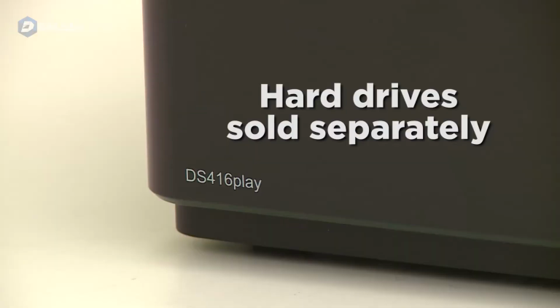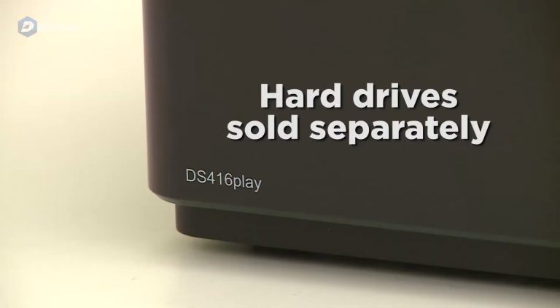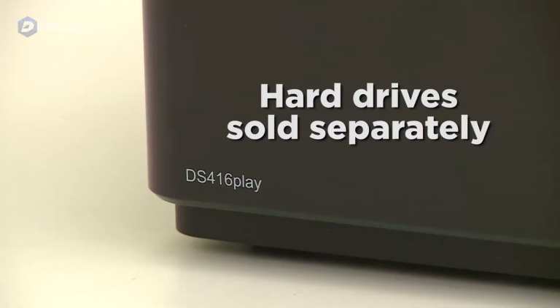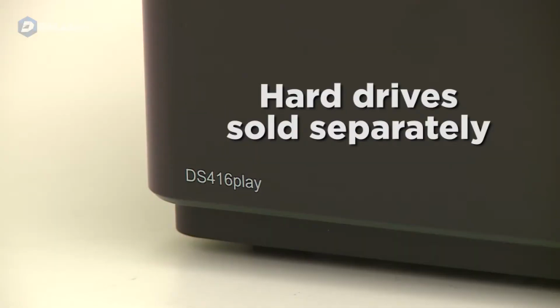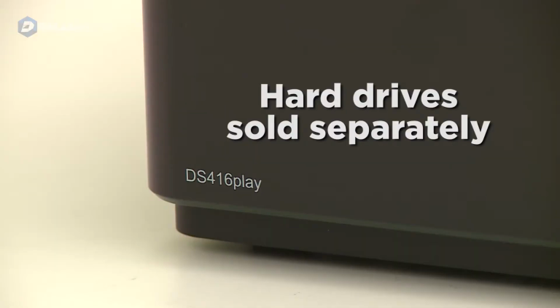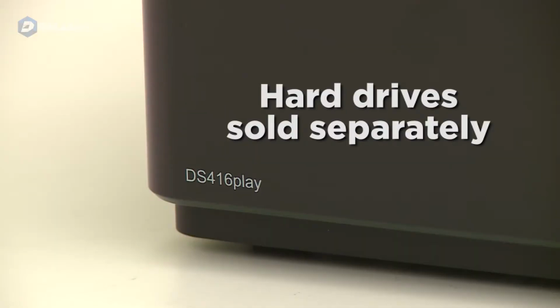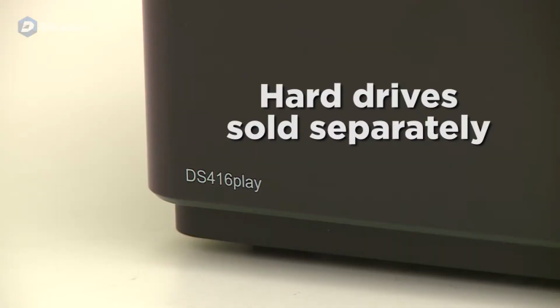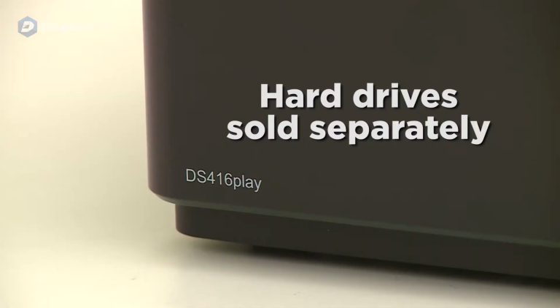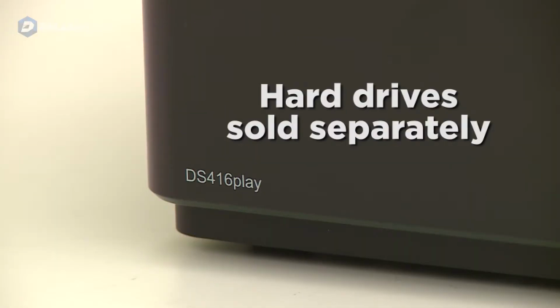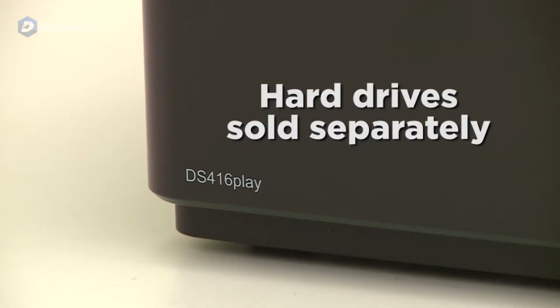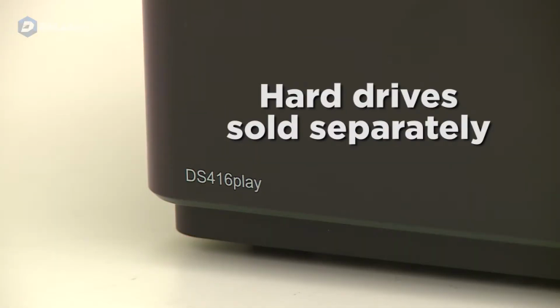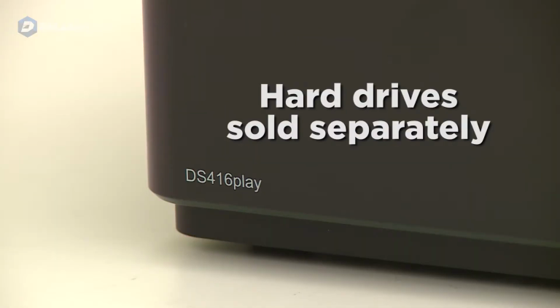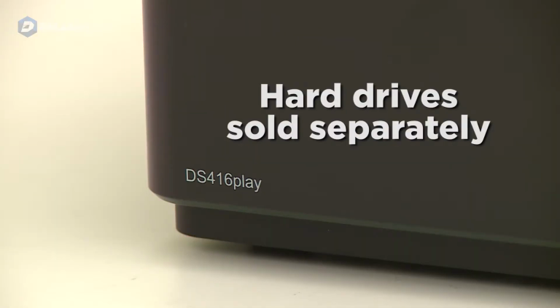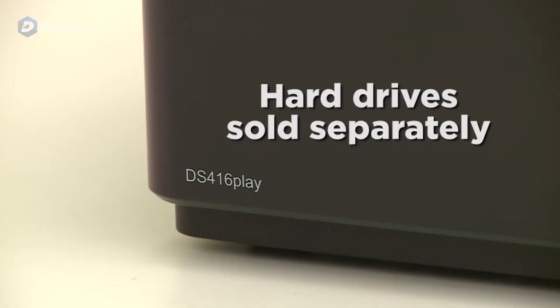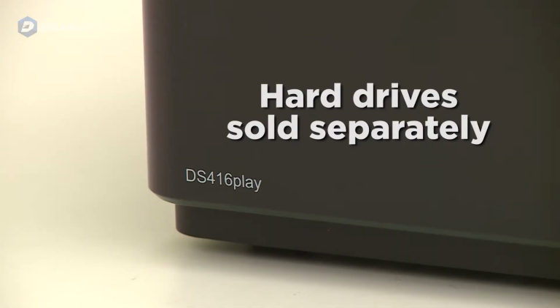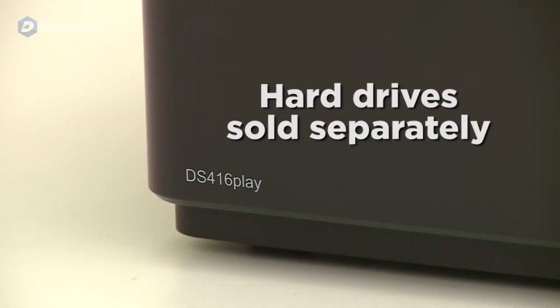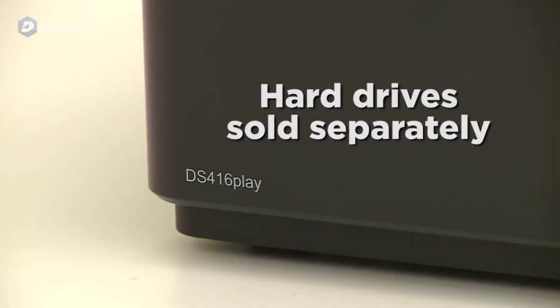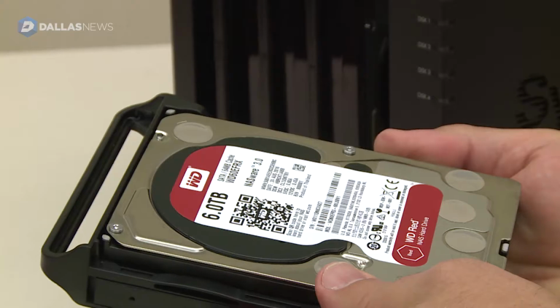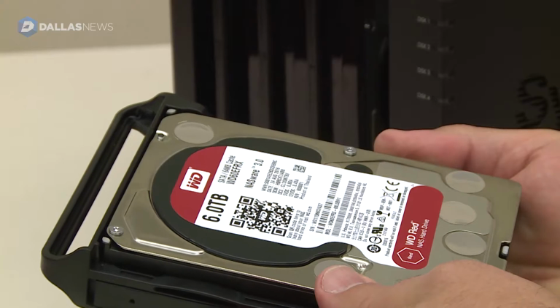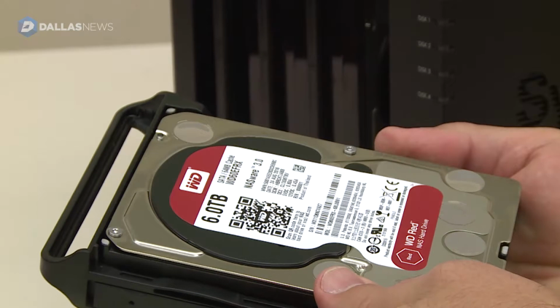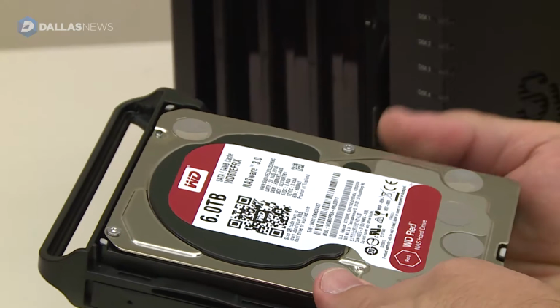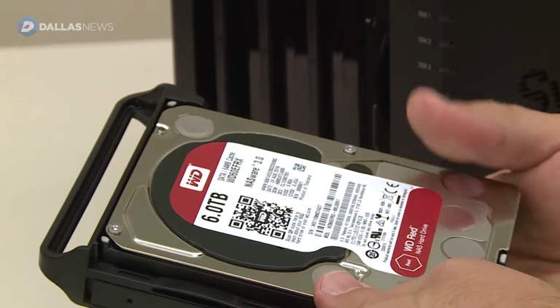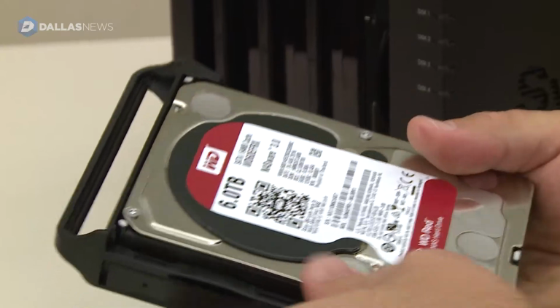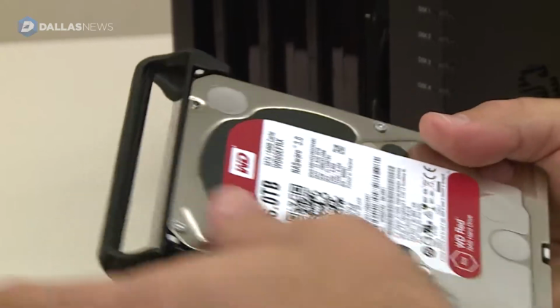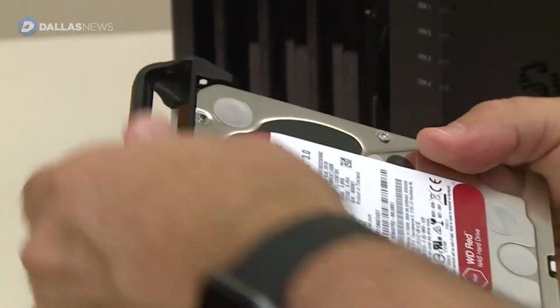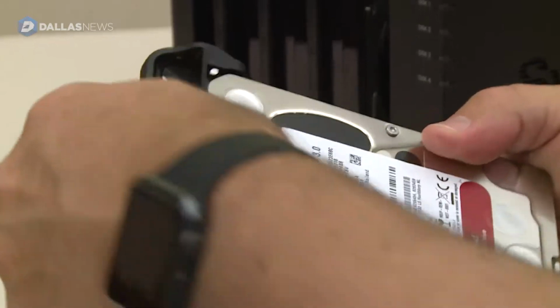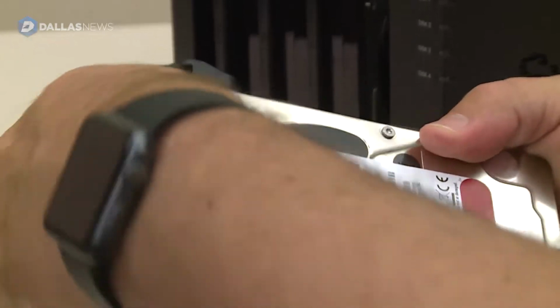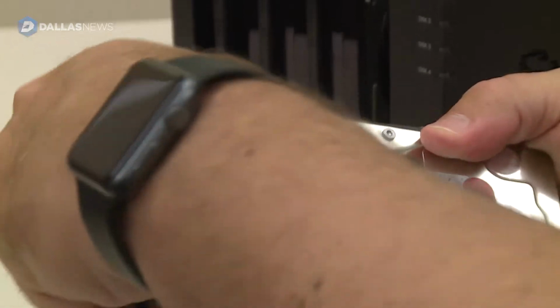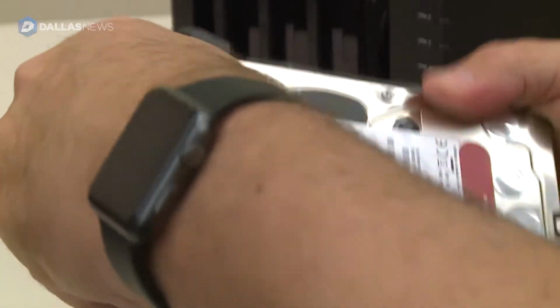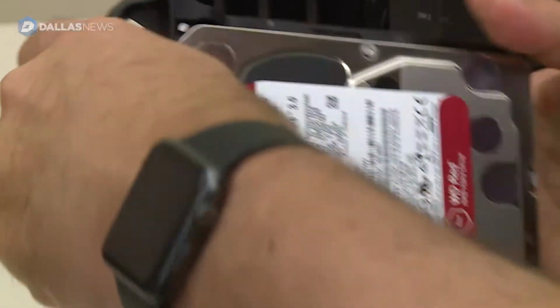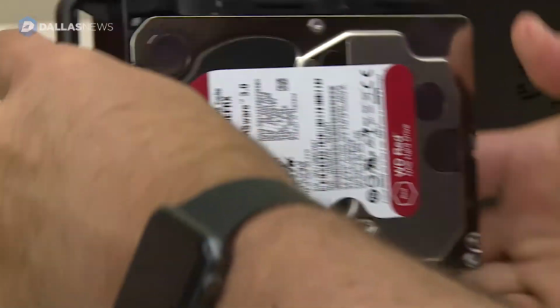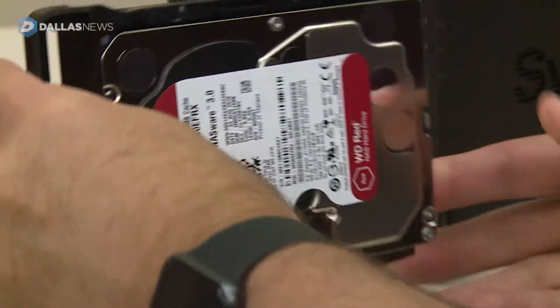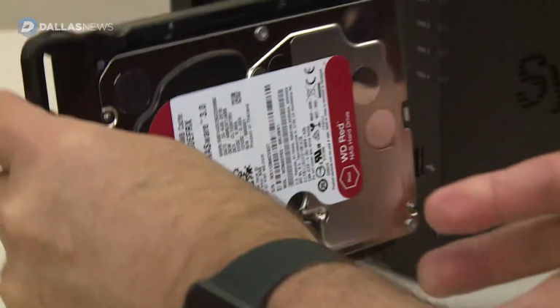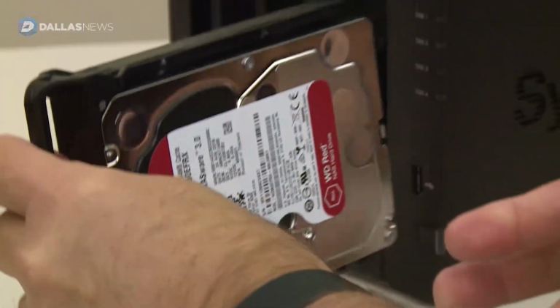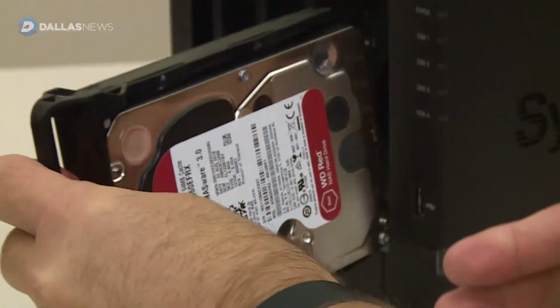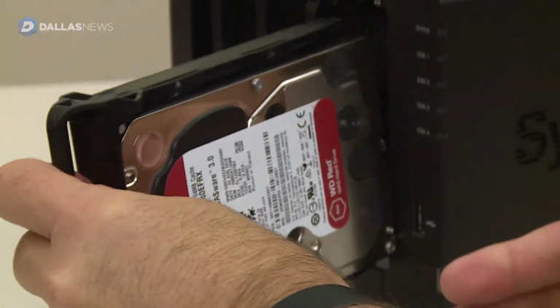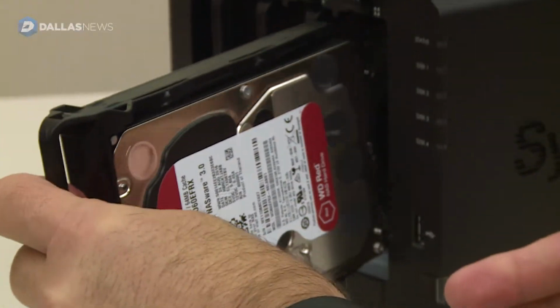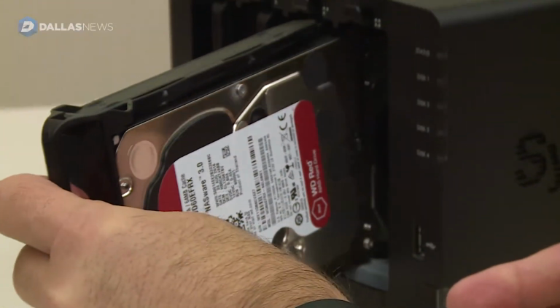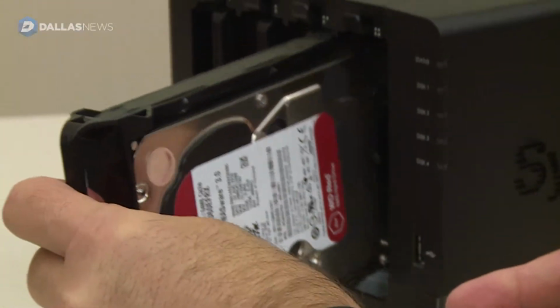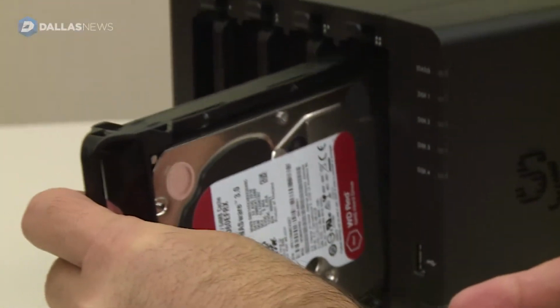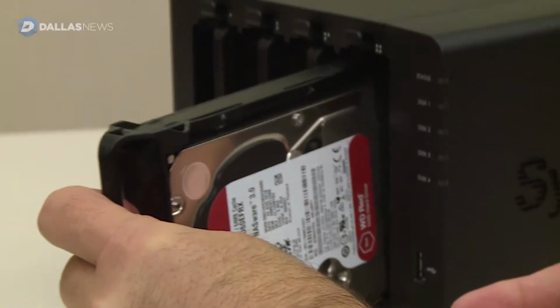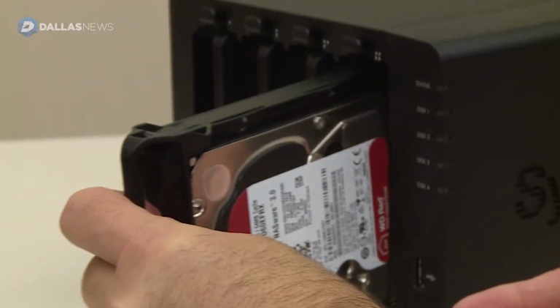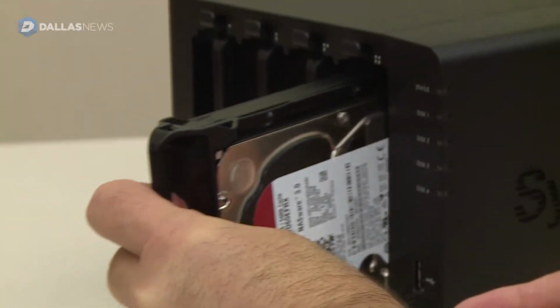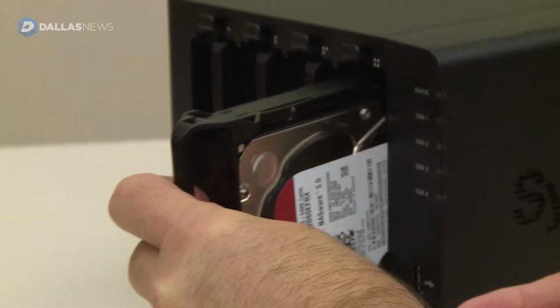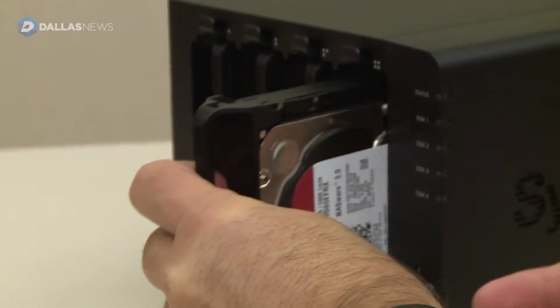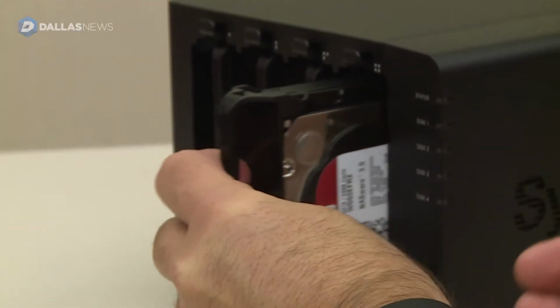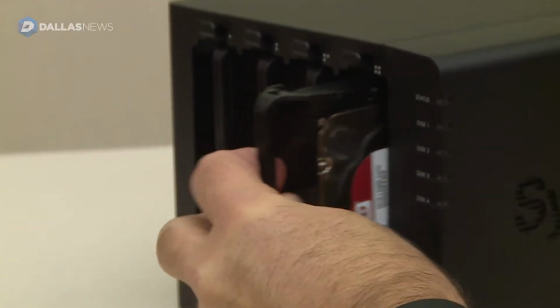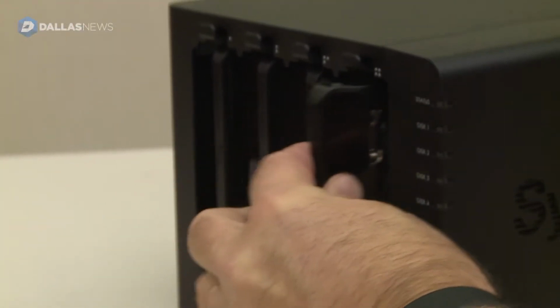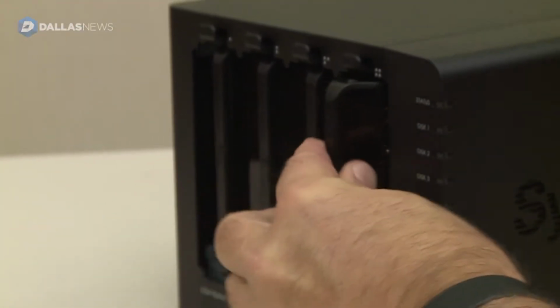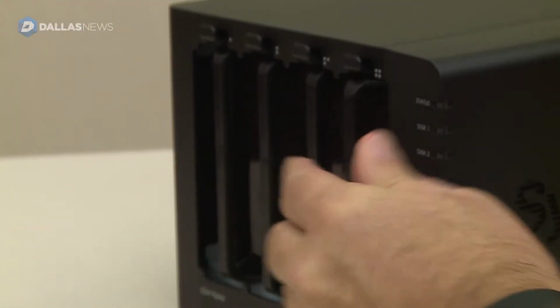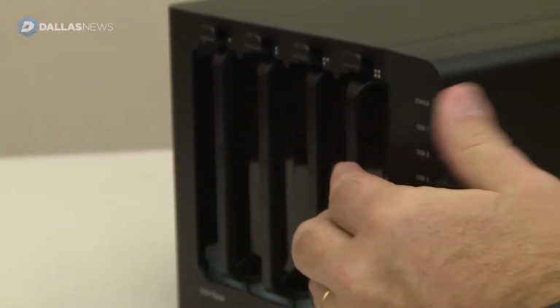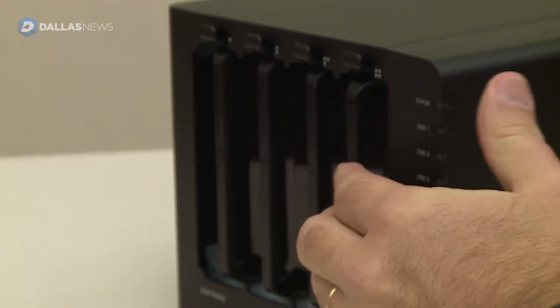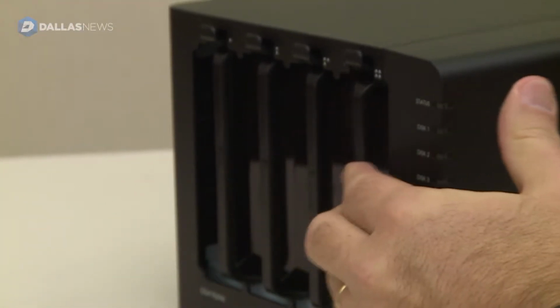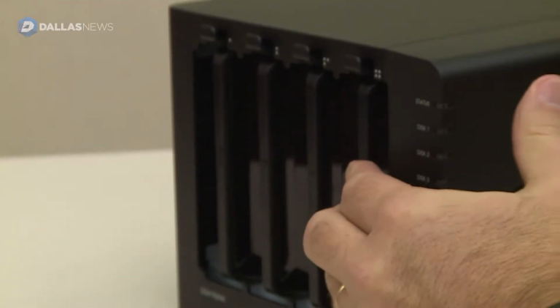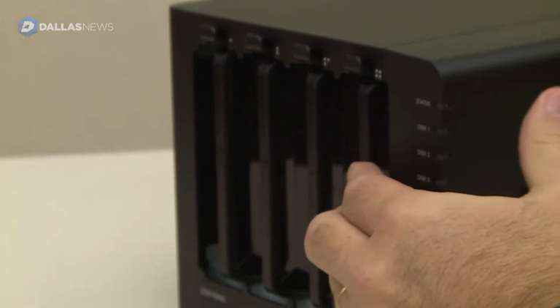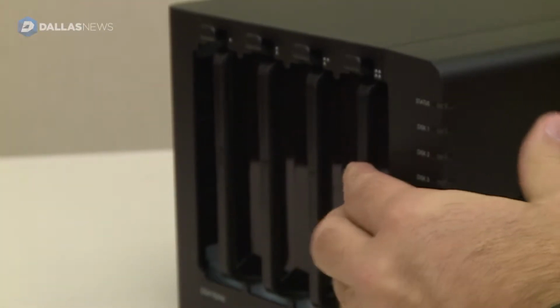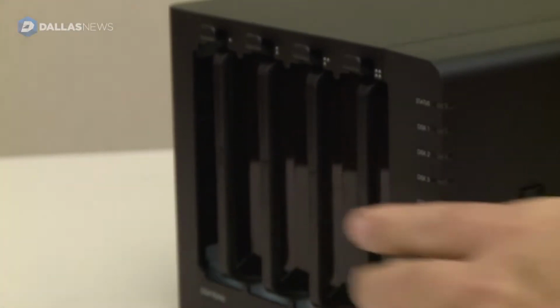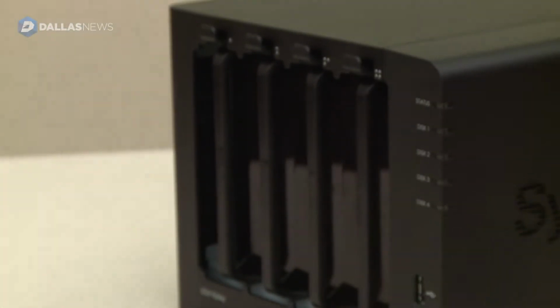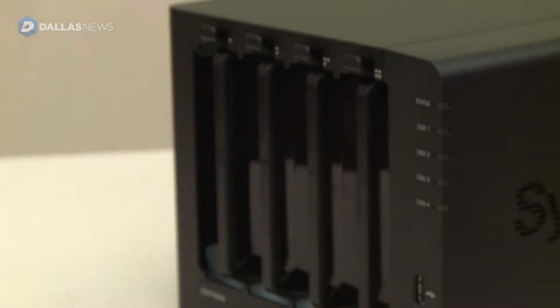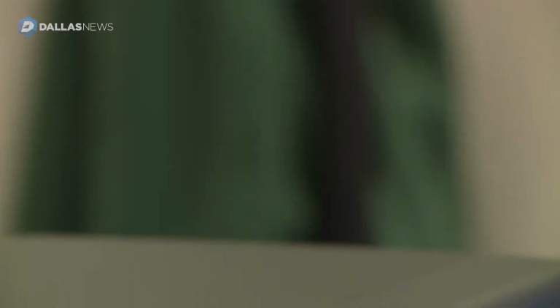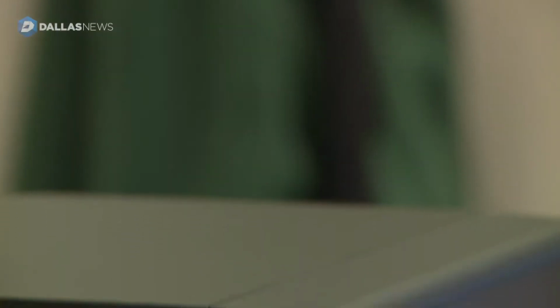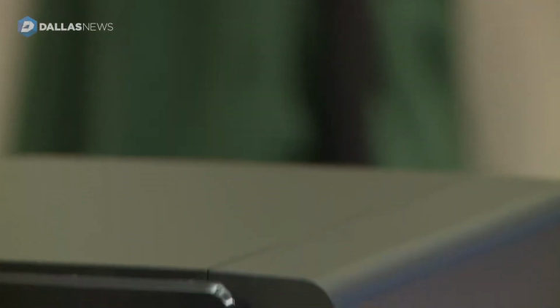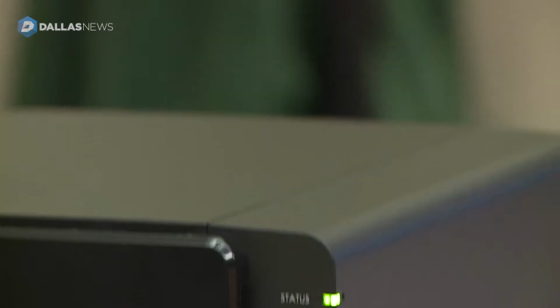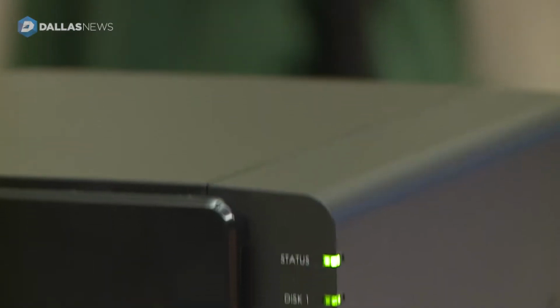You buy the box empty and add your own hard drives. The drives don't have to match — they don't have to be the same size, and they don't have to be the same manufacturer.